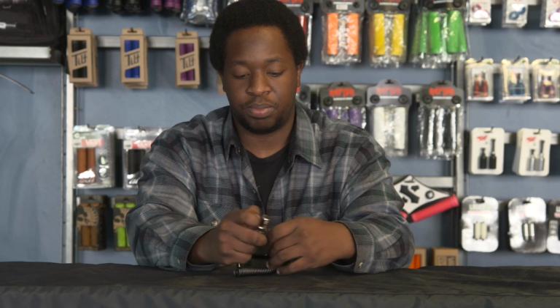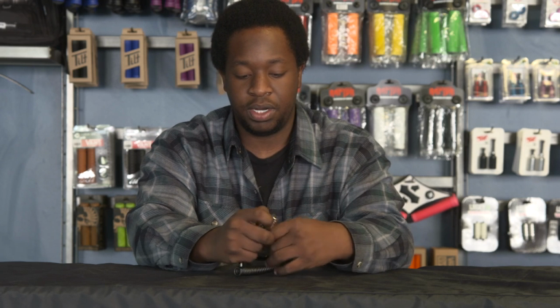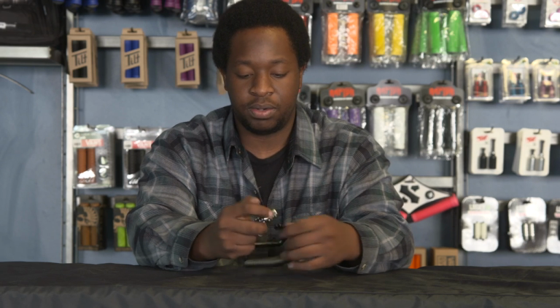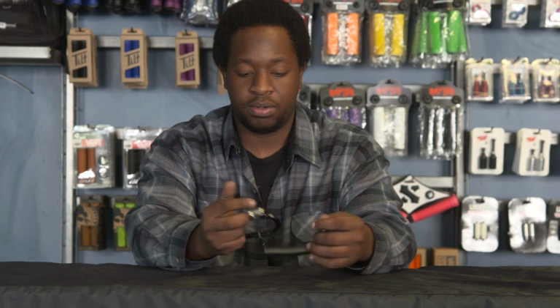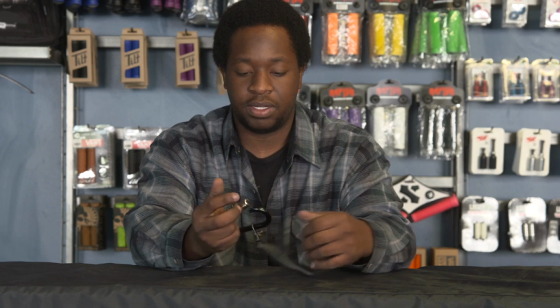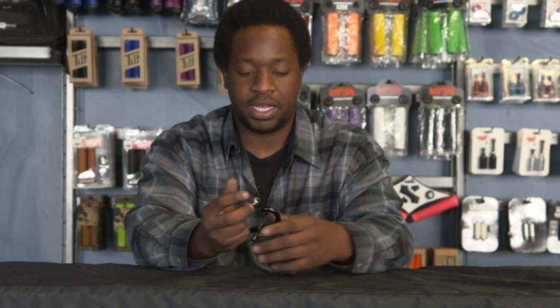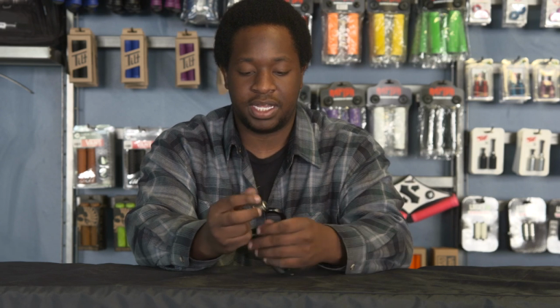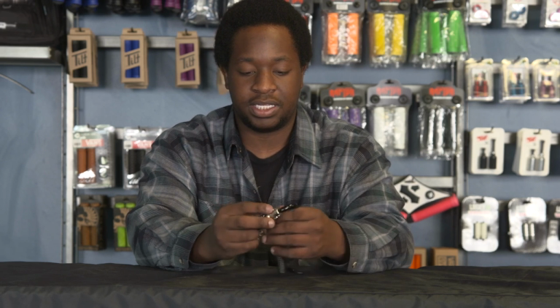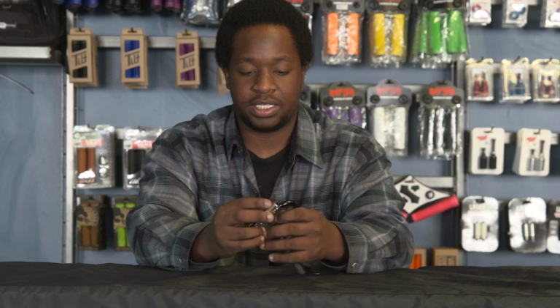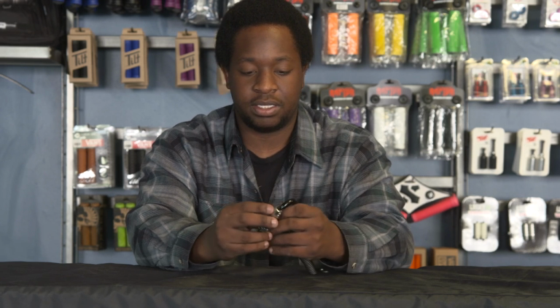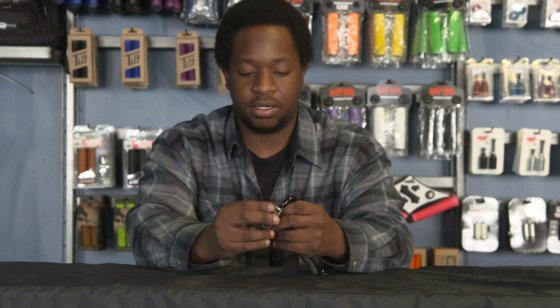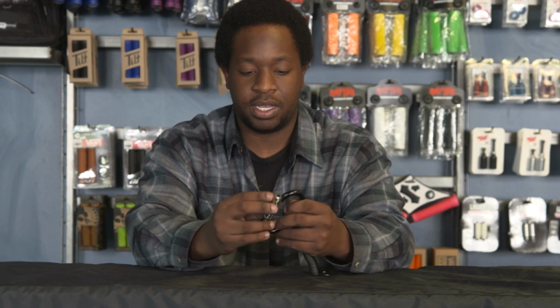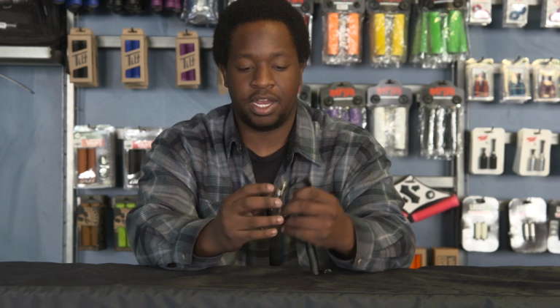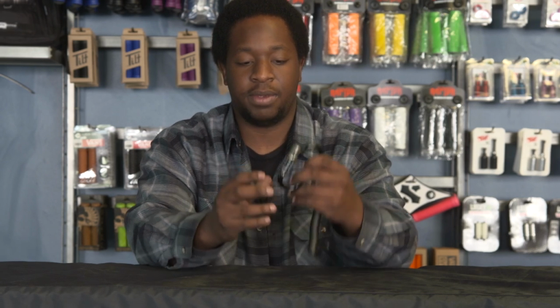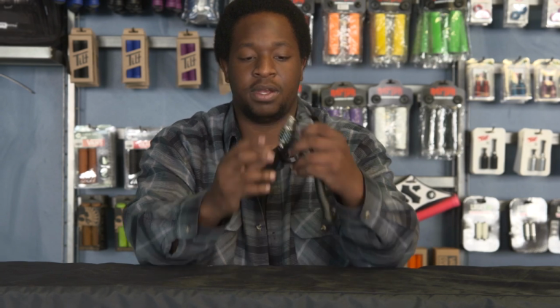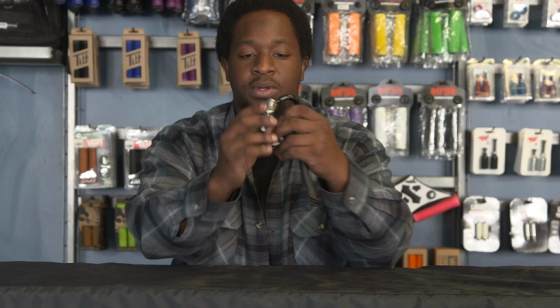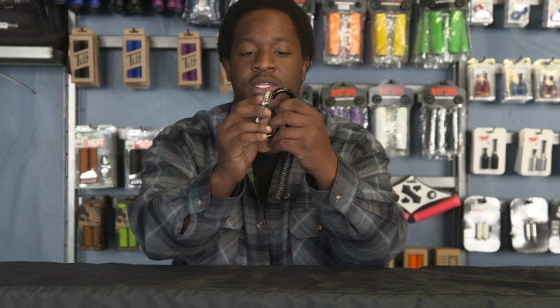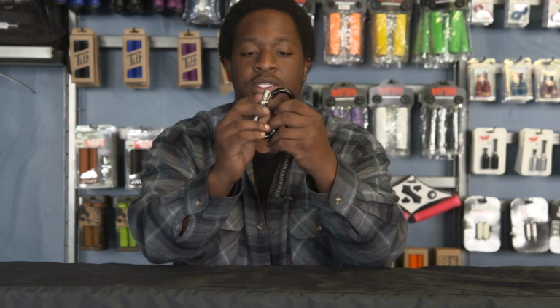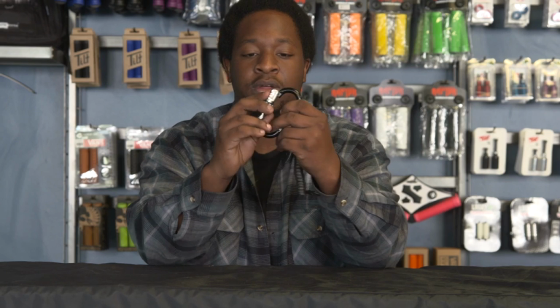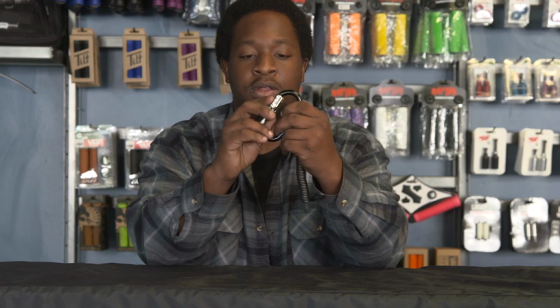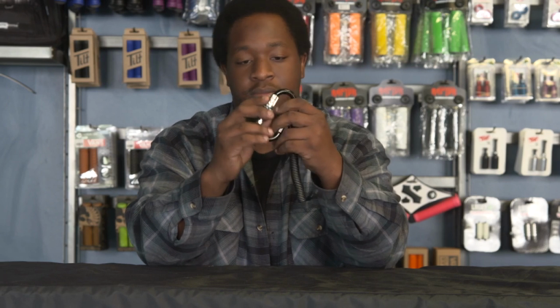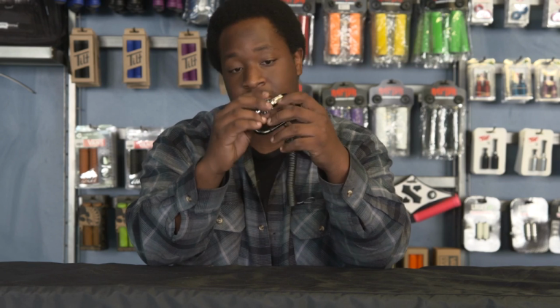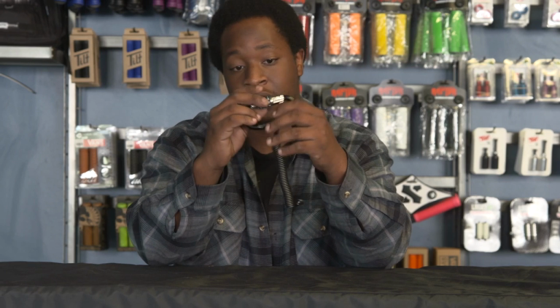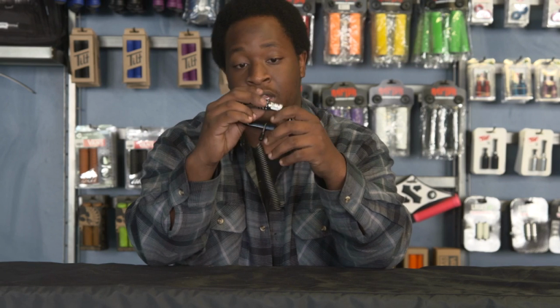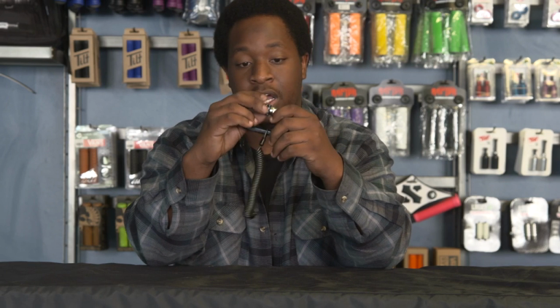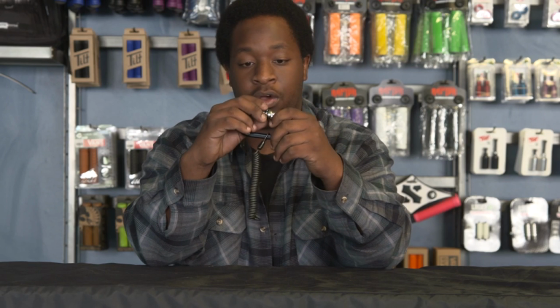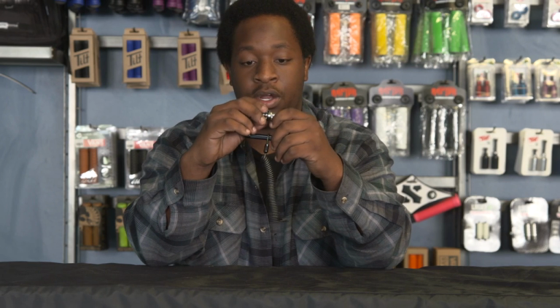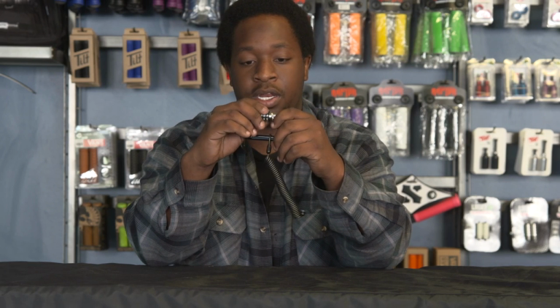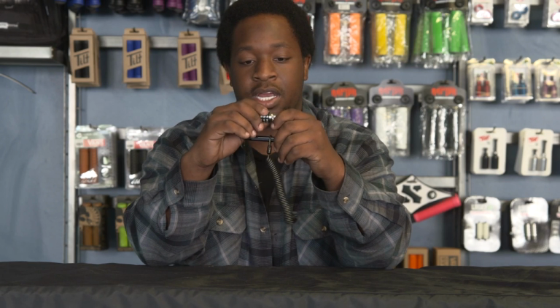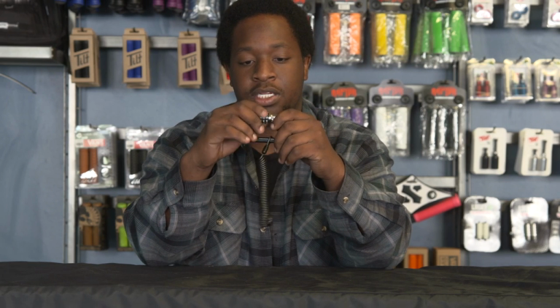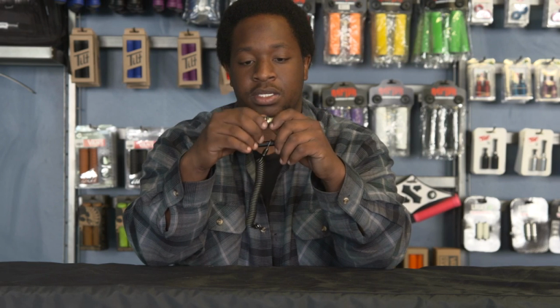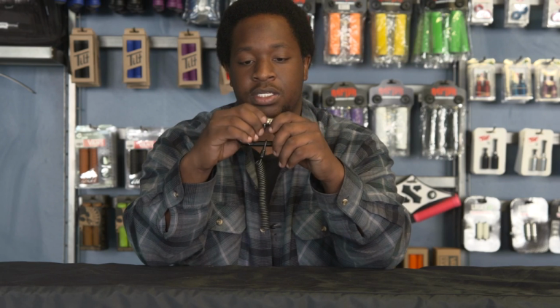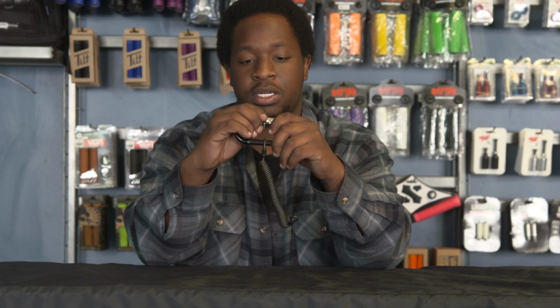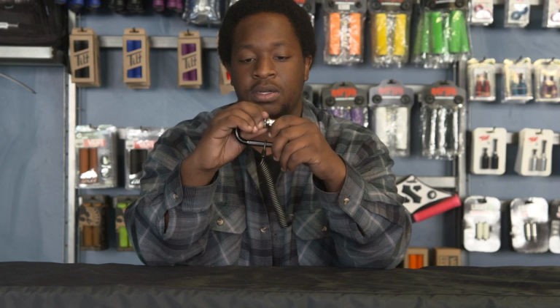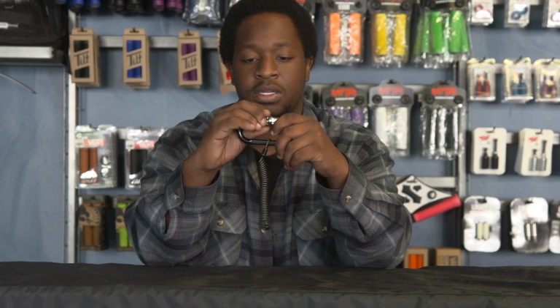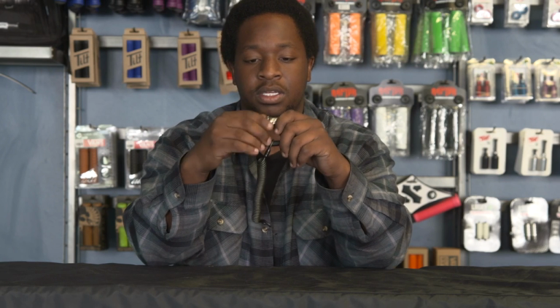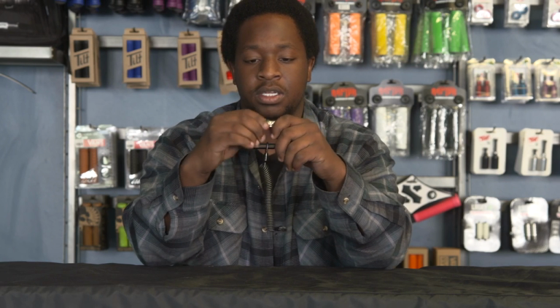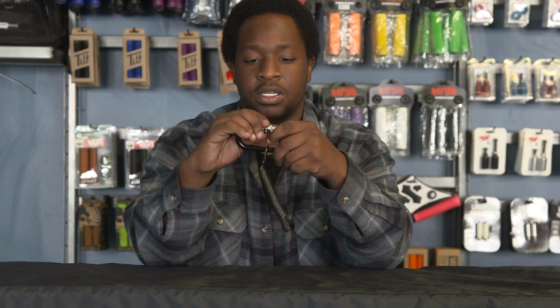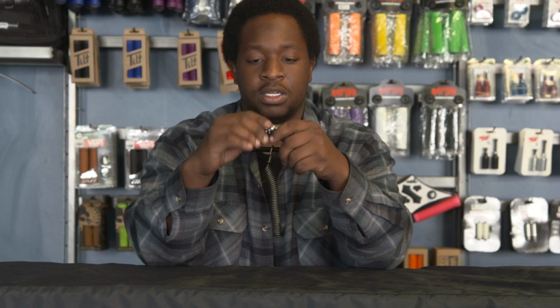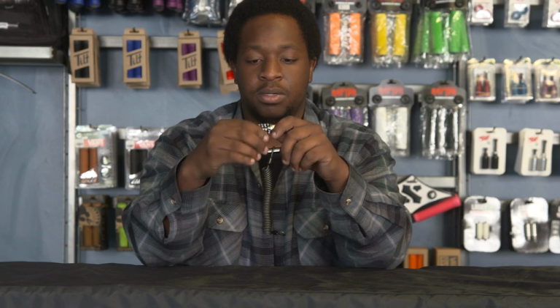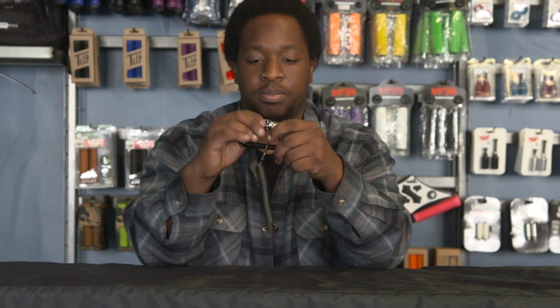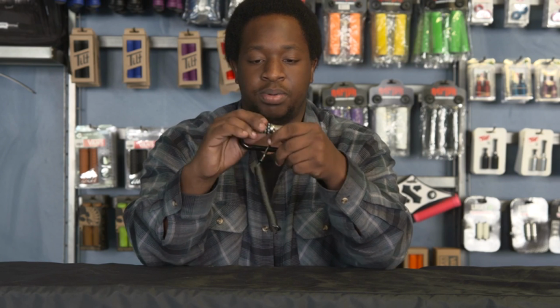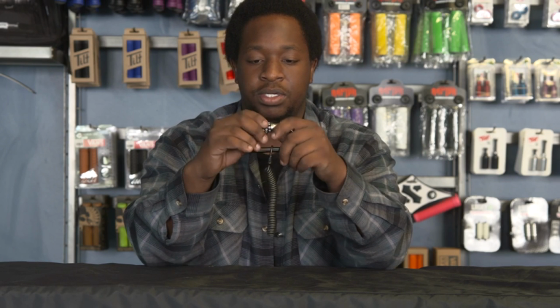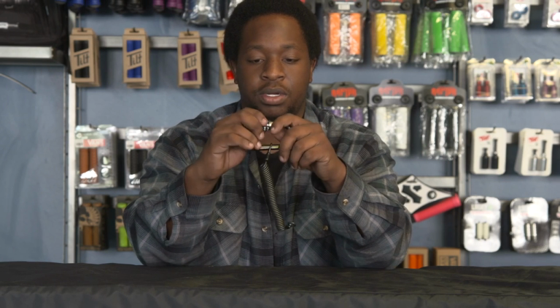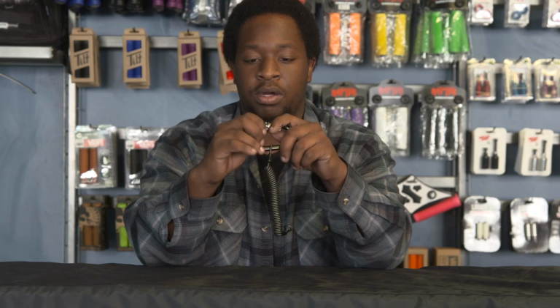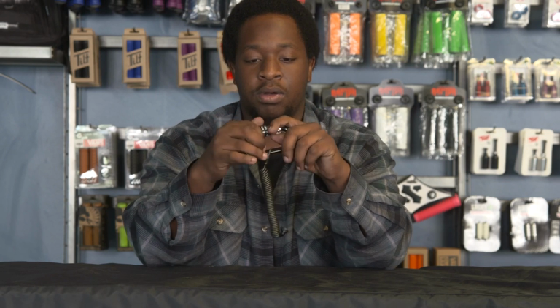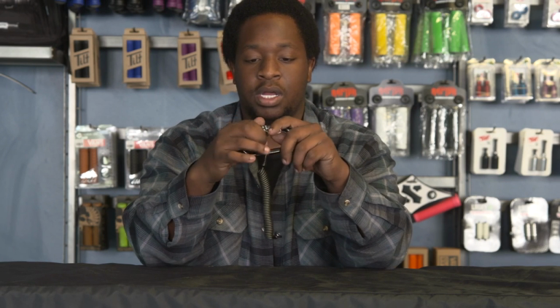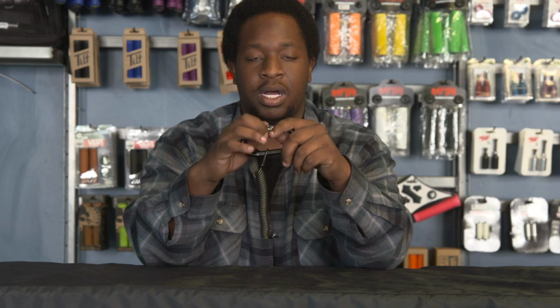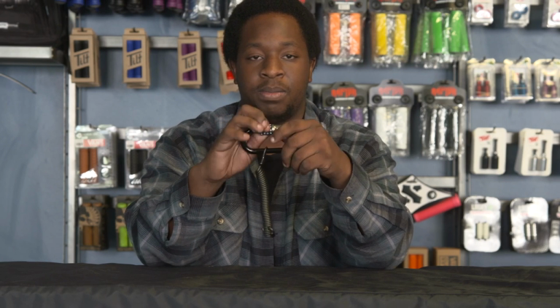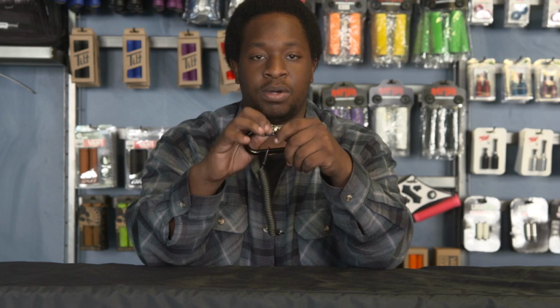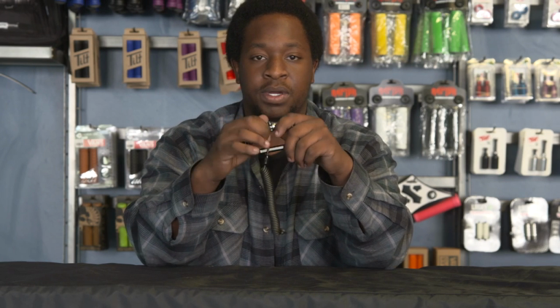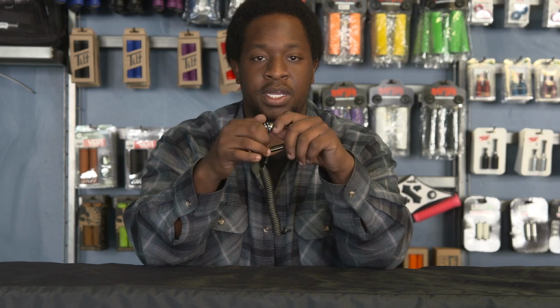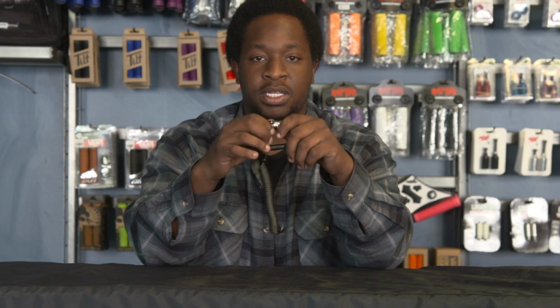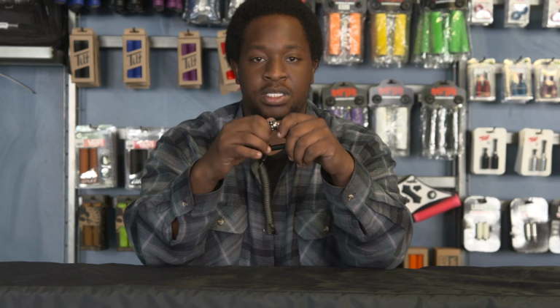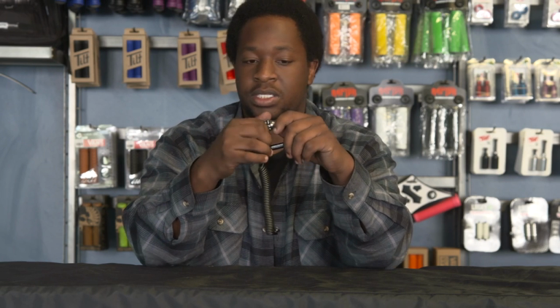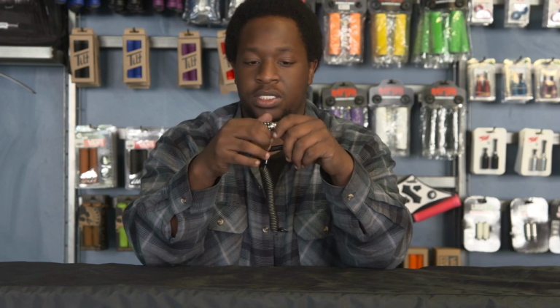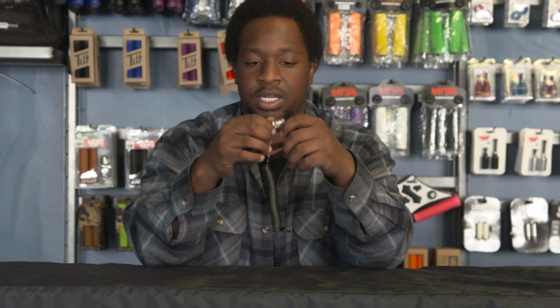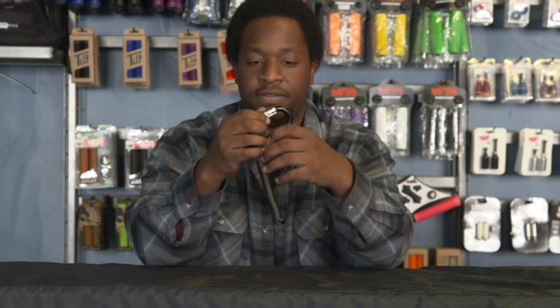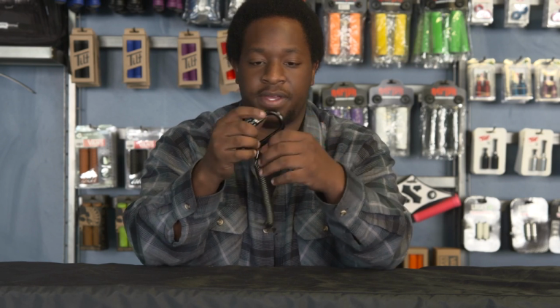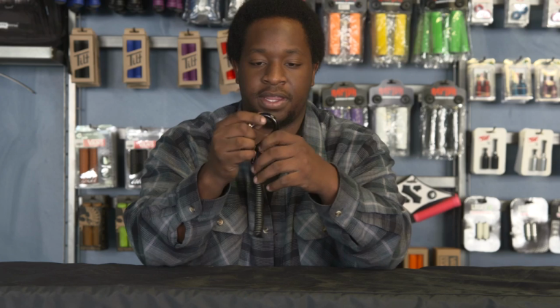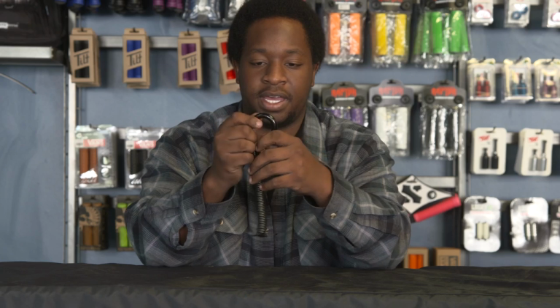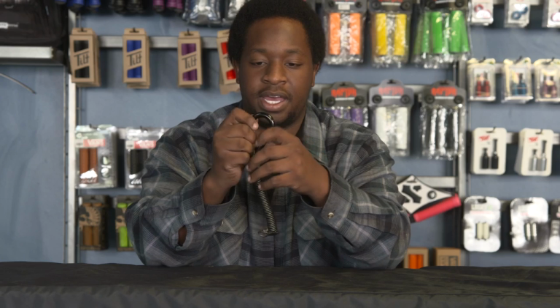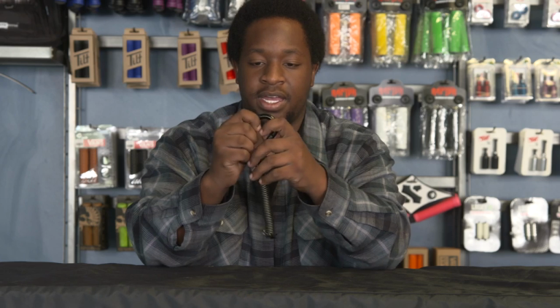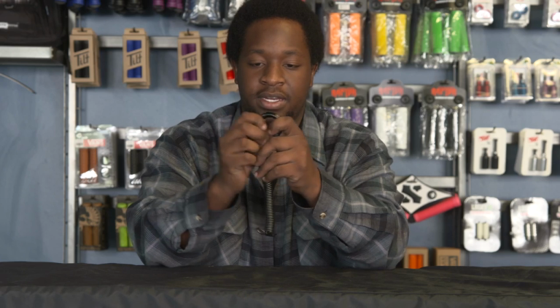Pretty cool. It's a little carabiner with its own lock on it actually. So you put your own combo in, stuff like that.